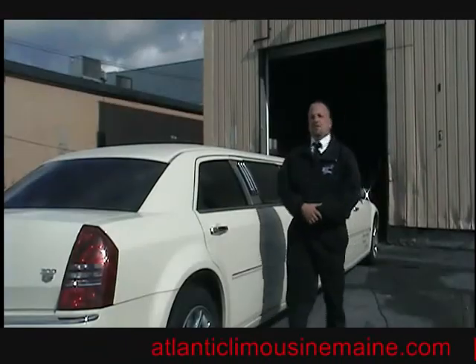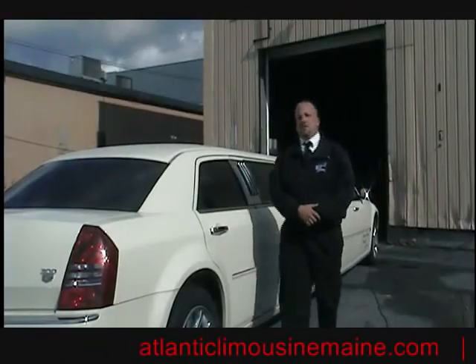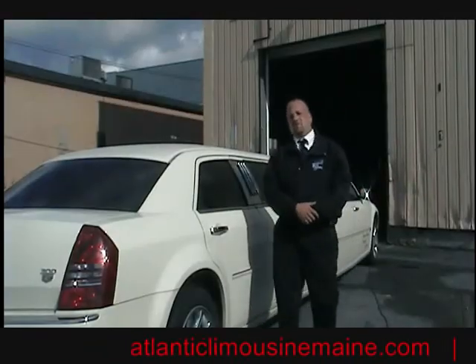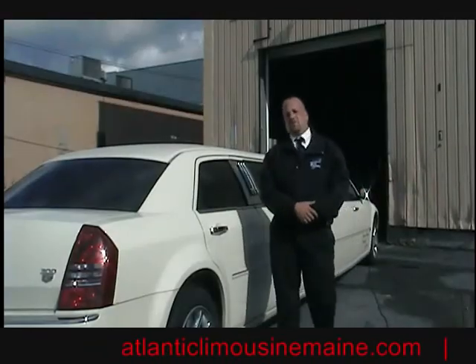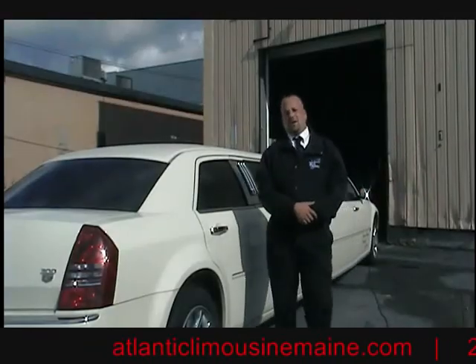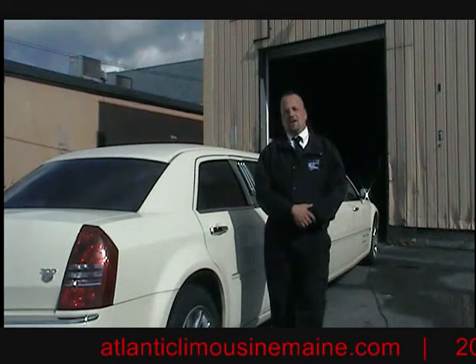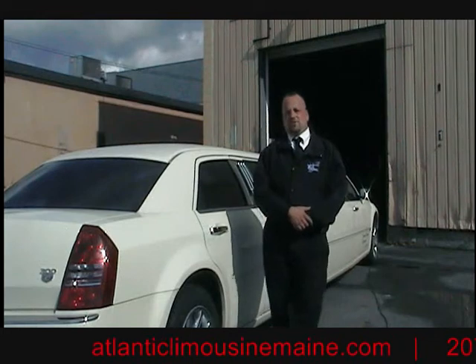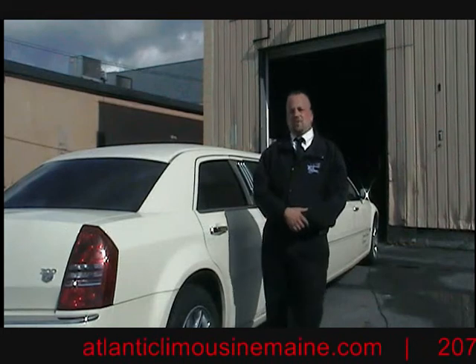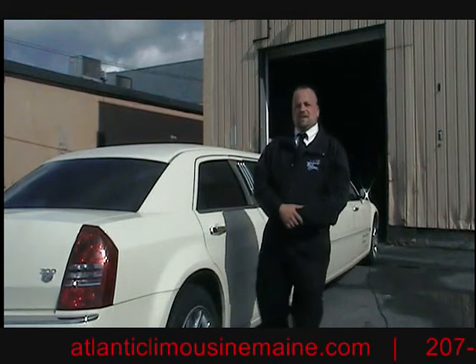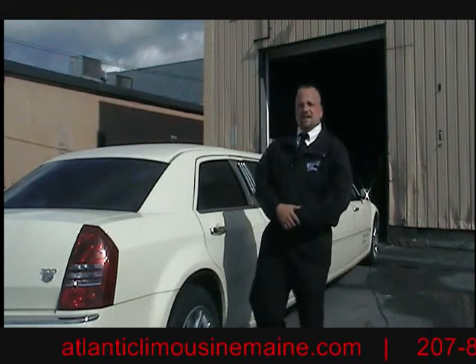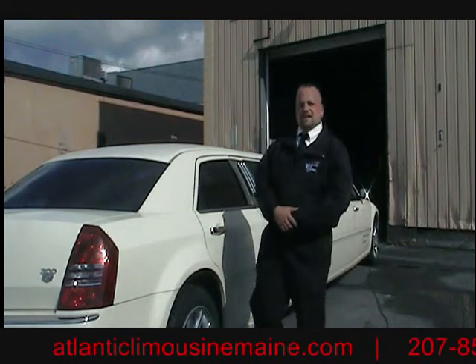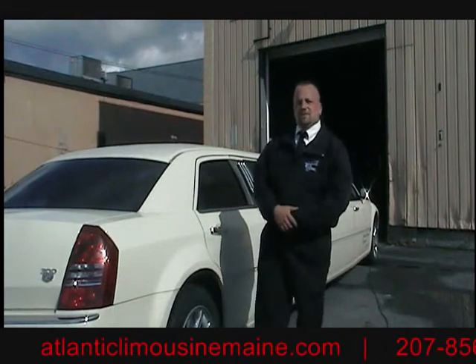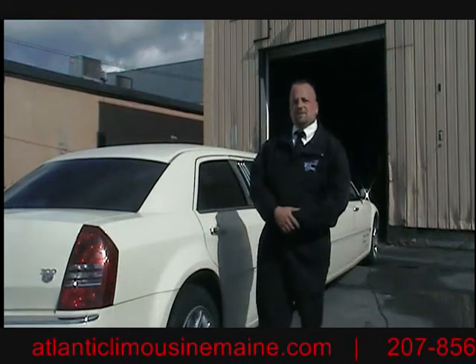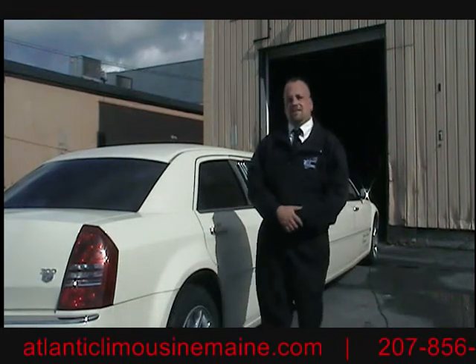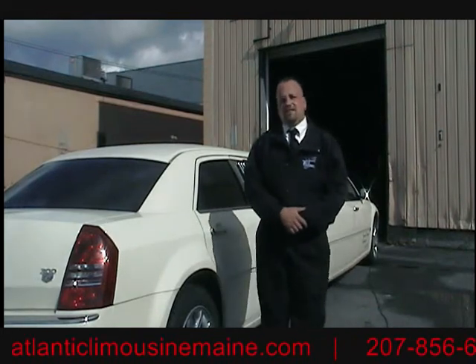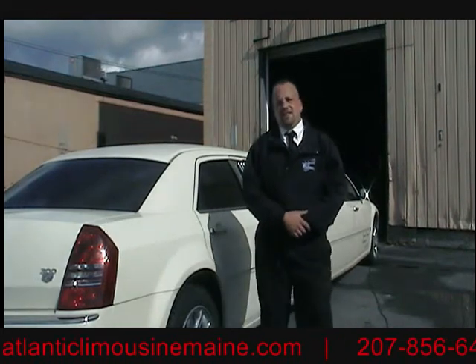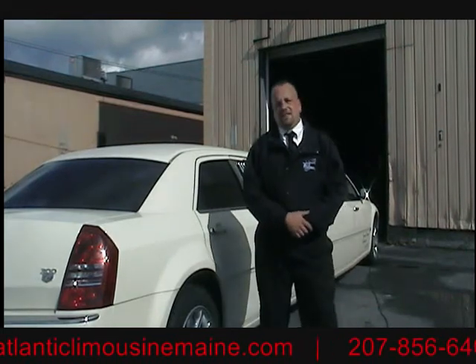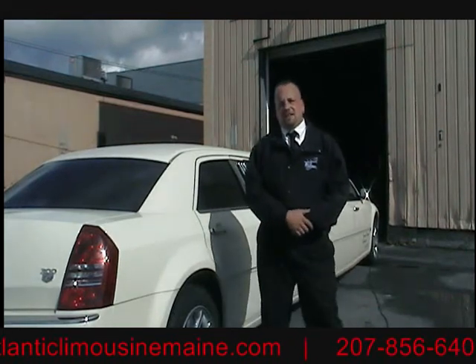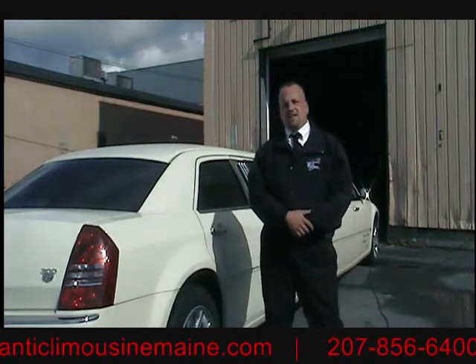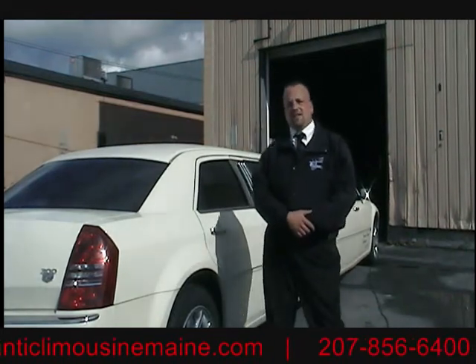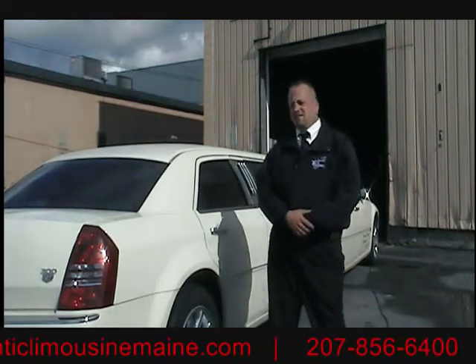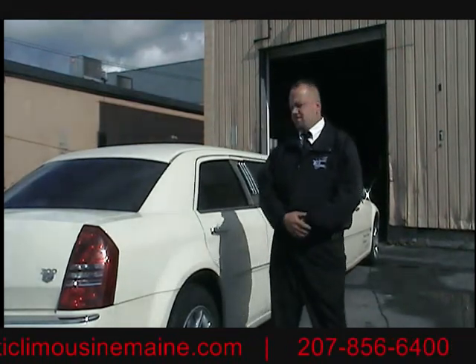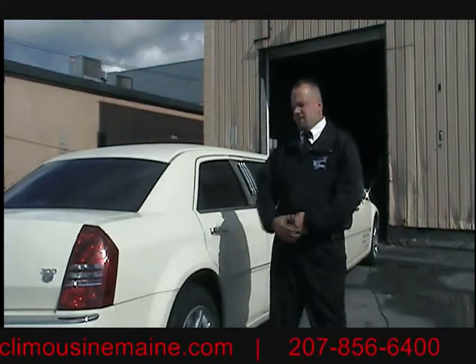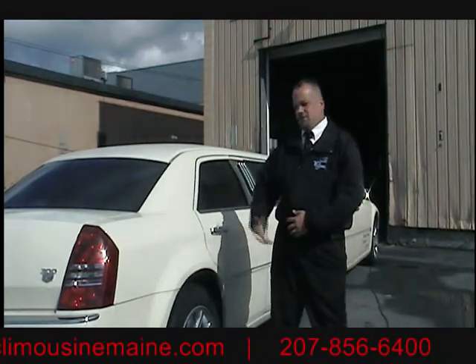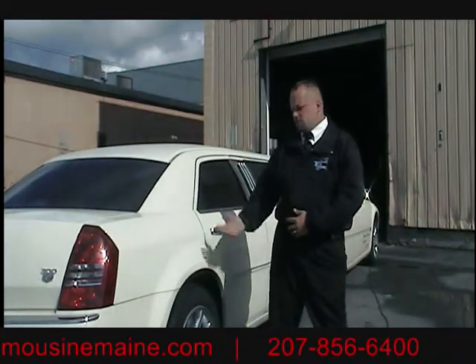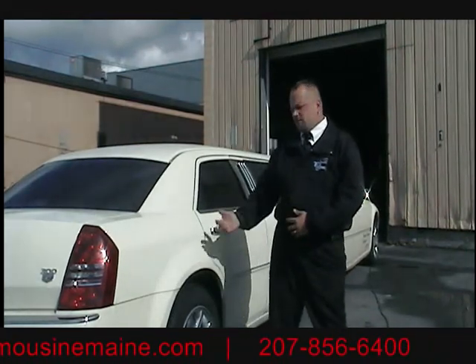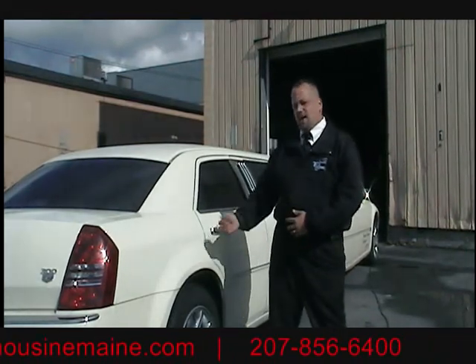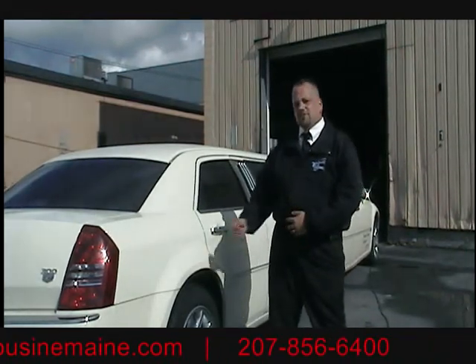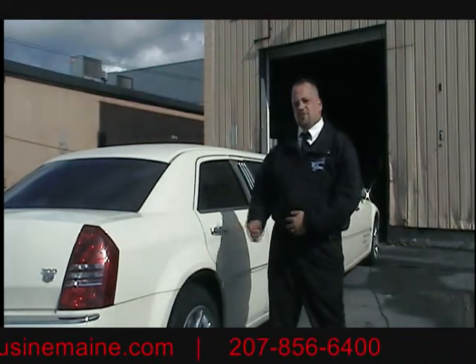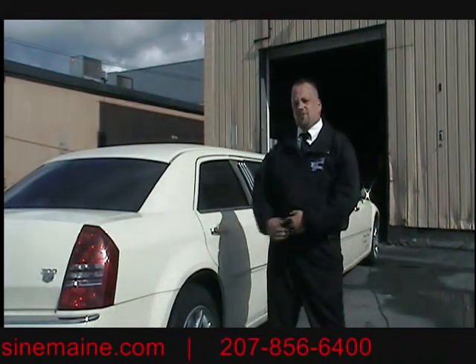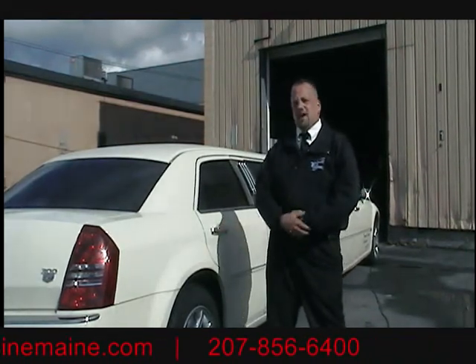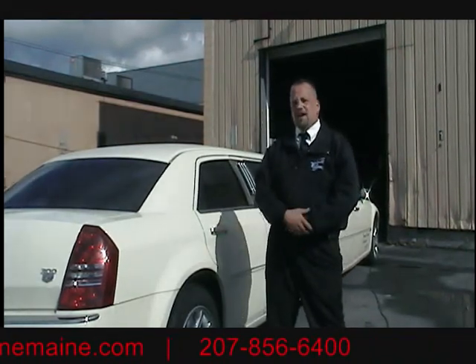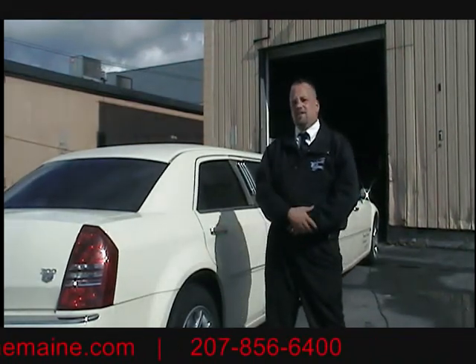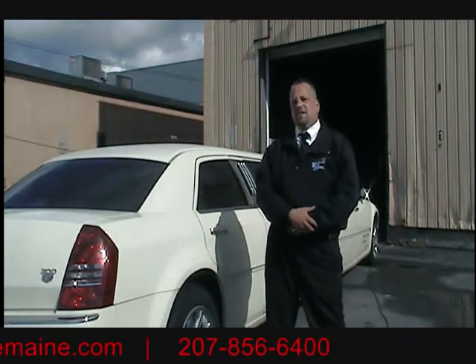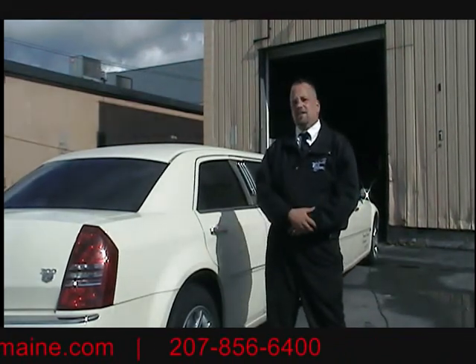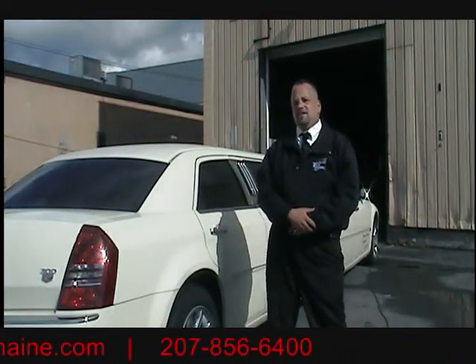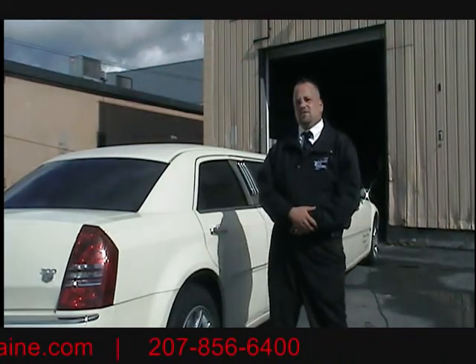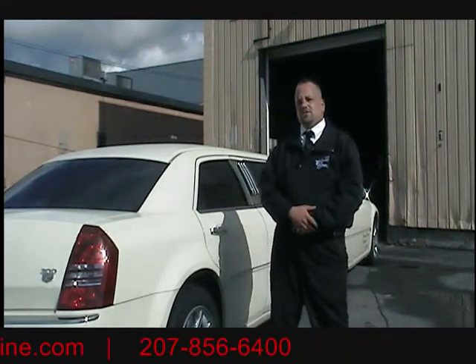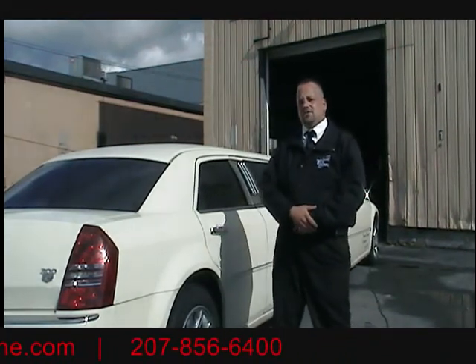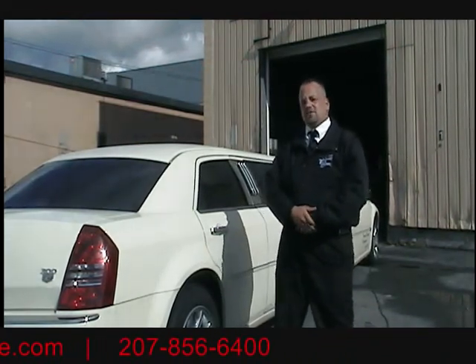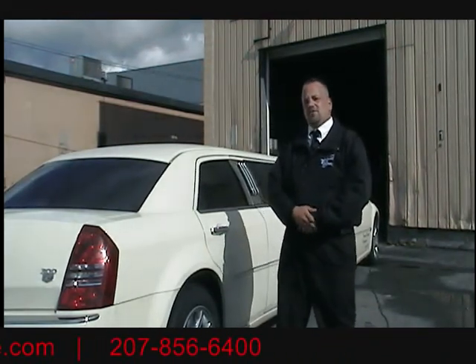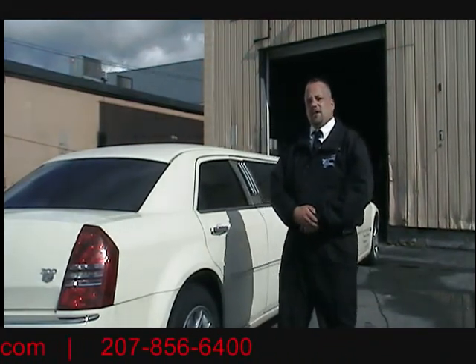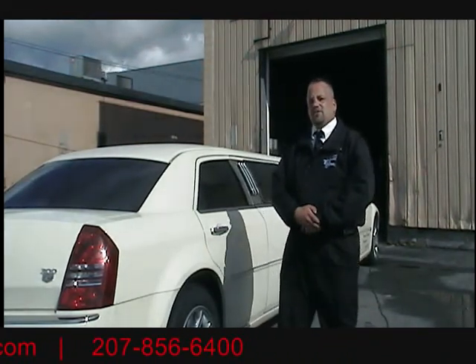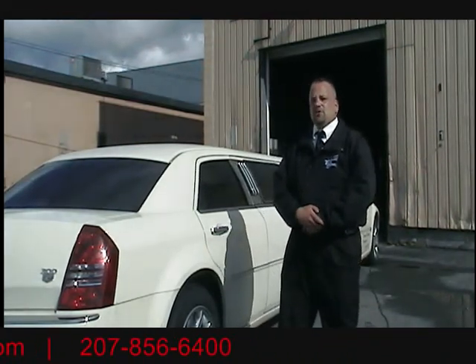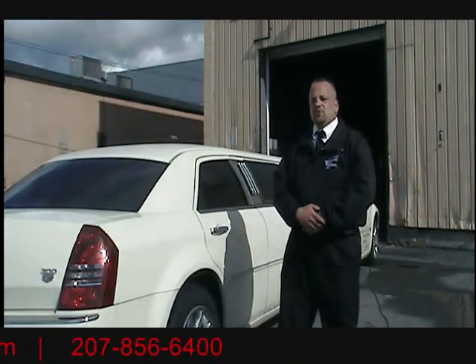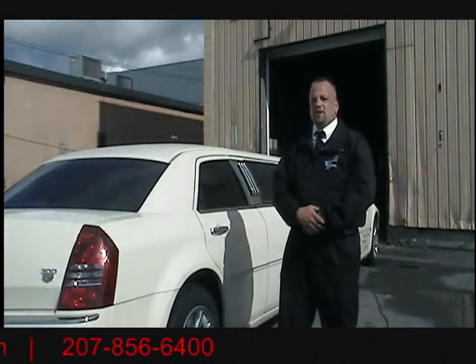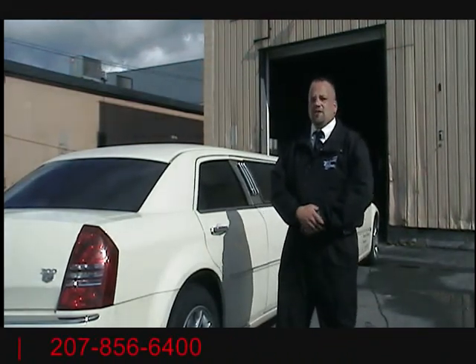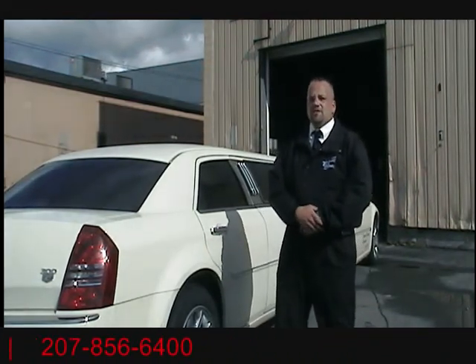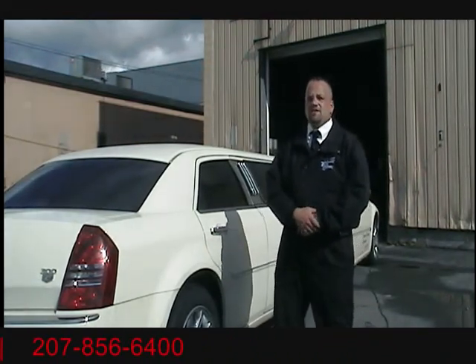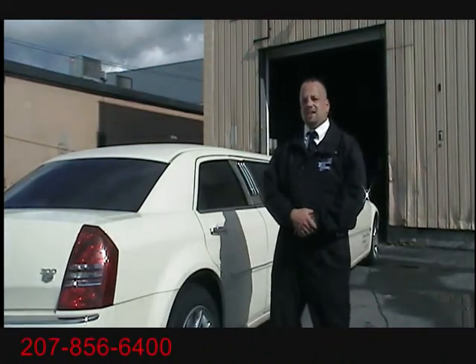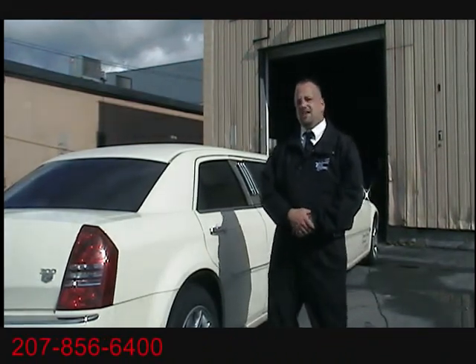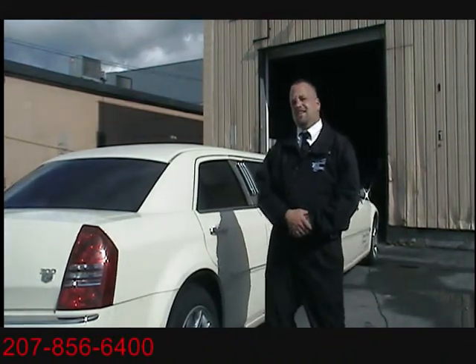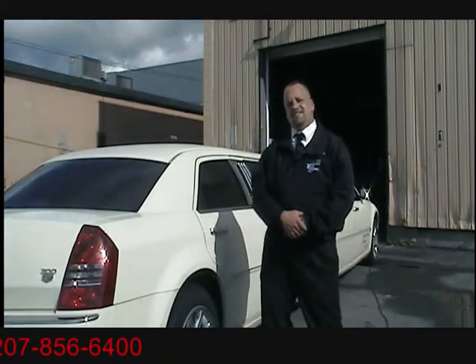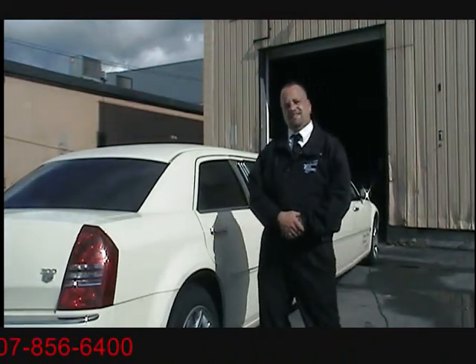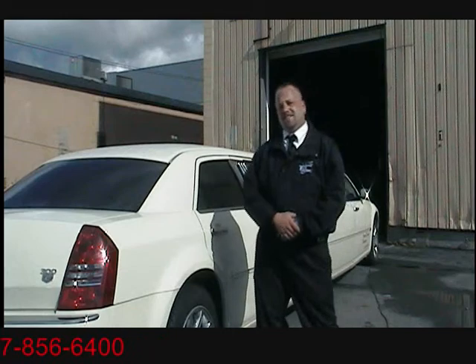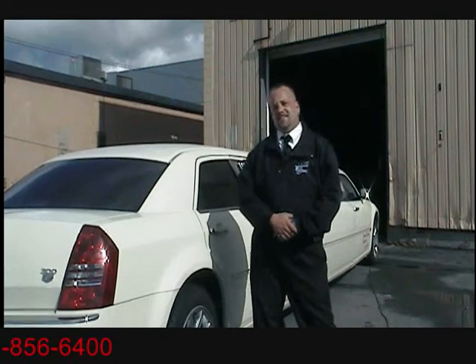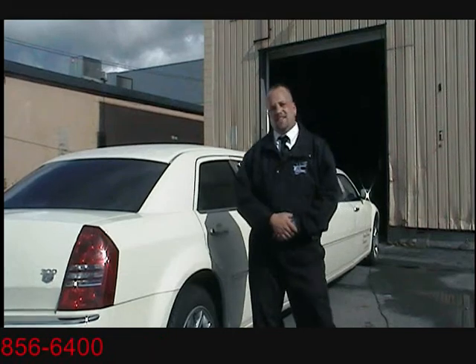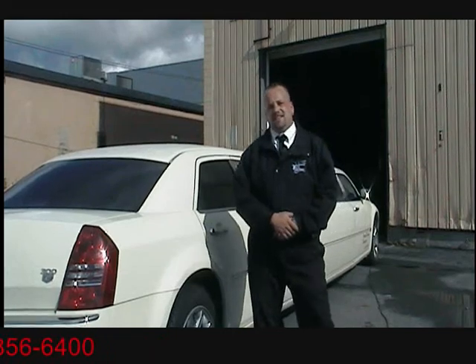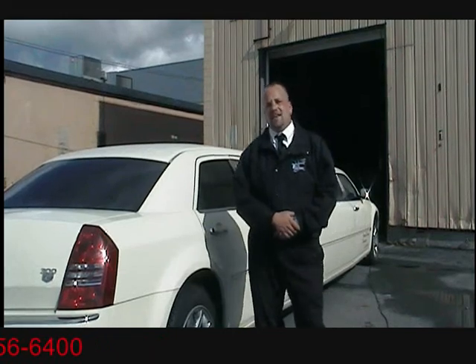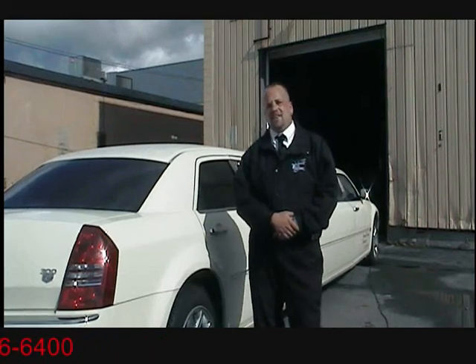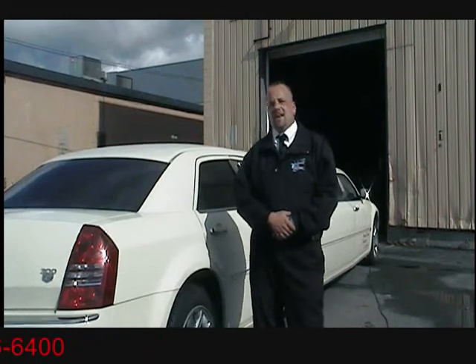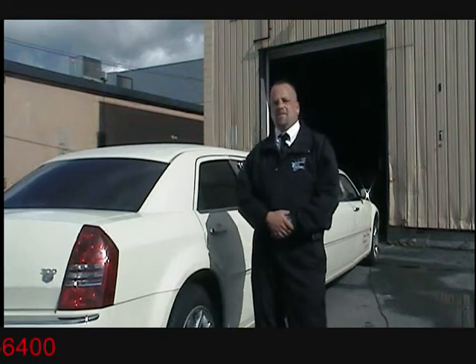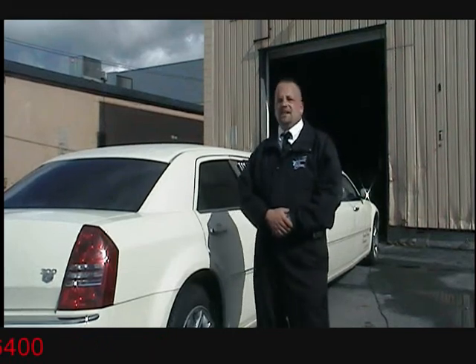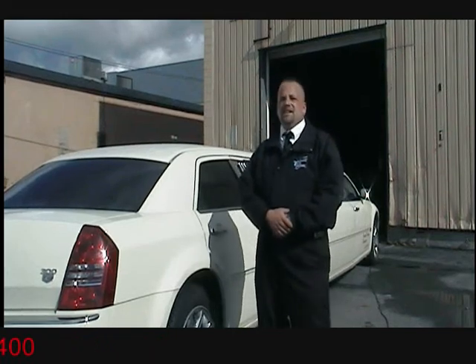How are you doing? I'm Charles from the Atlantic Limousine and Yard Charter. This is our 2005 stretch Chrysler 300, and yes, it does have the Hemi.